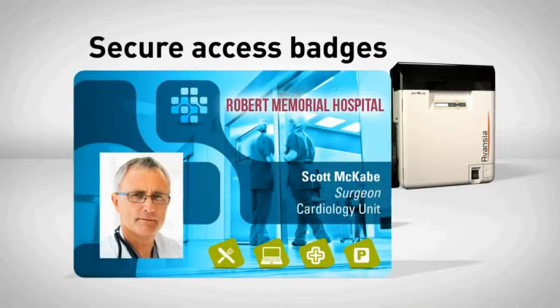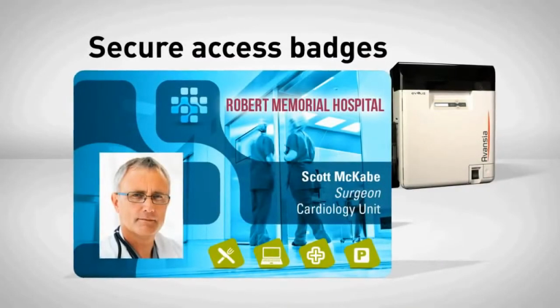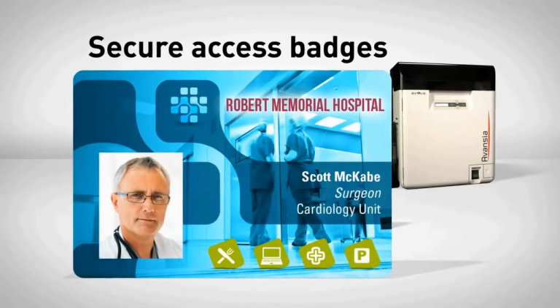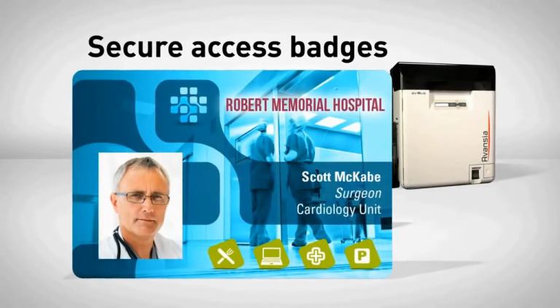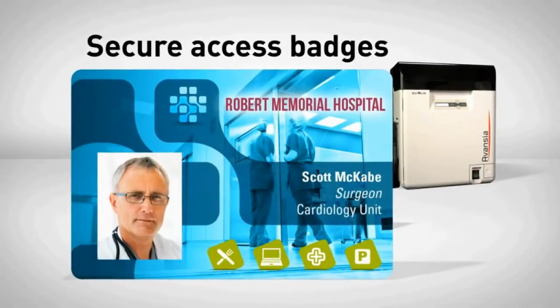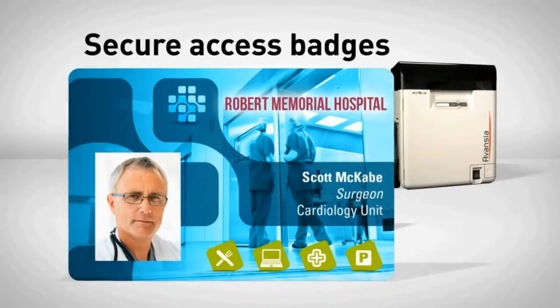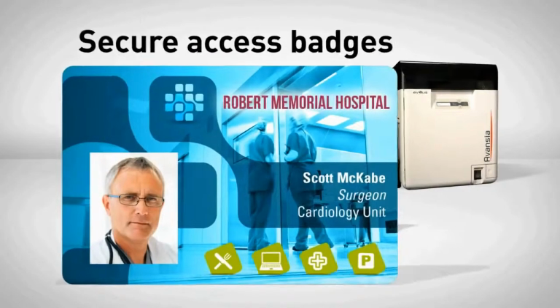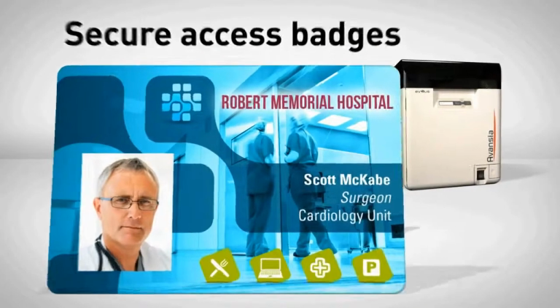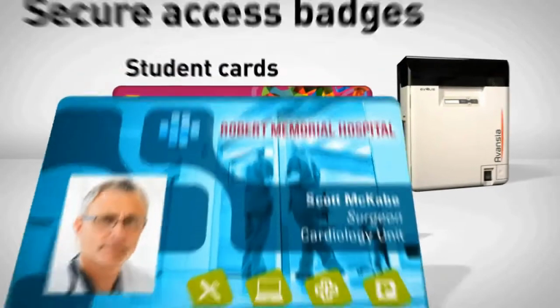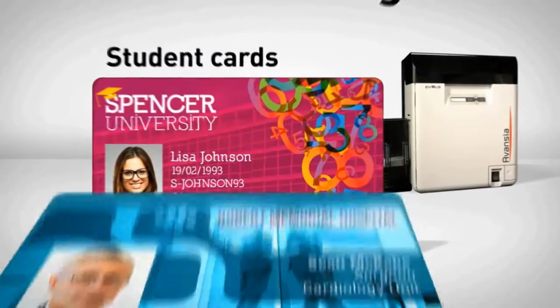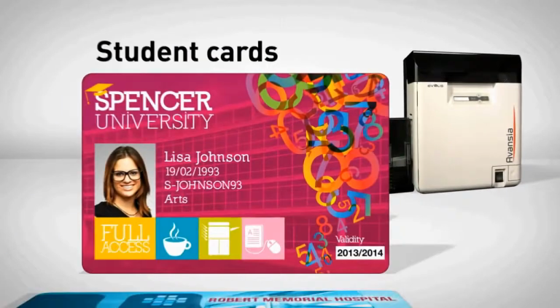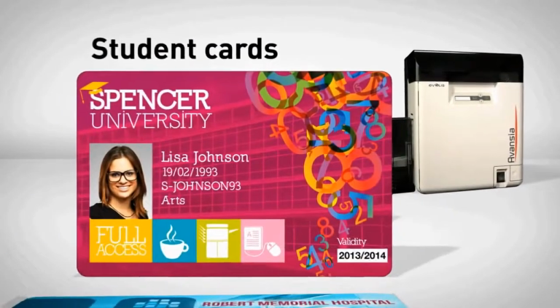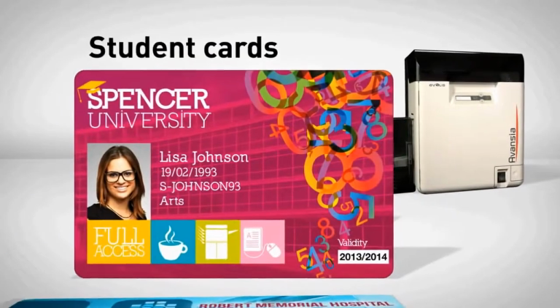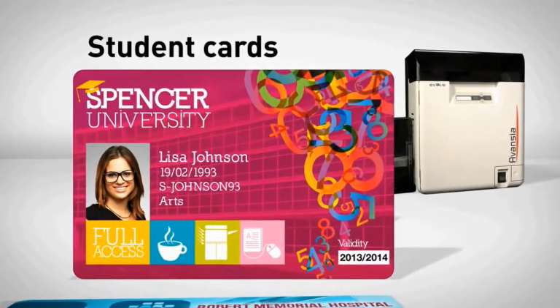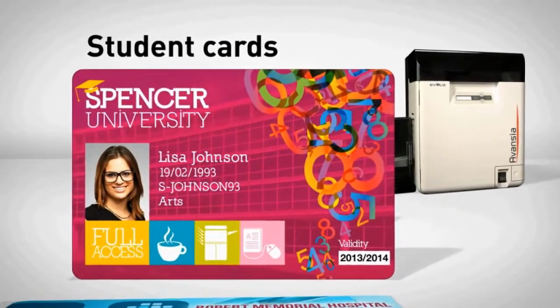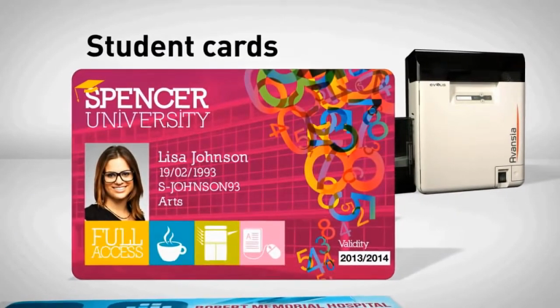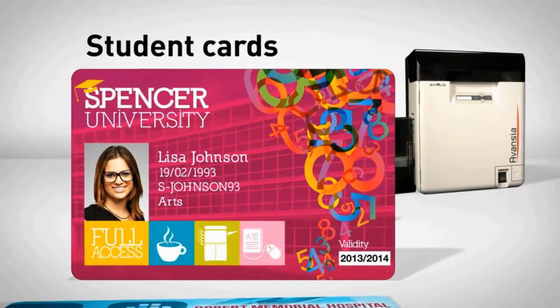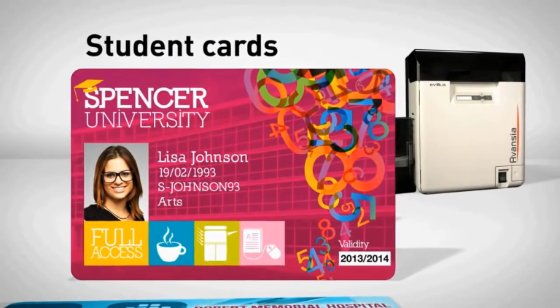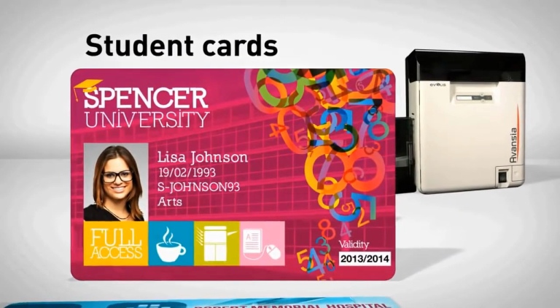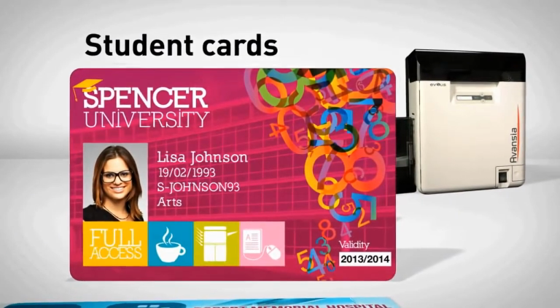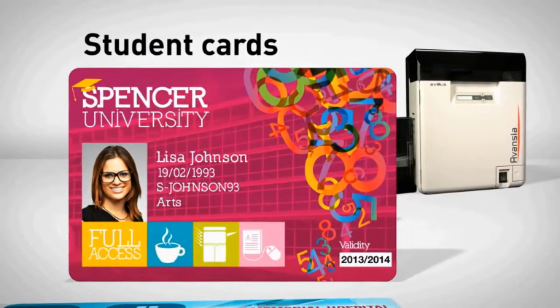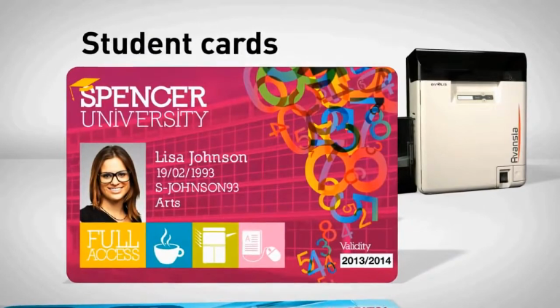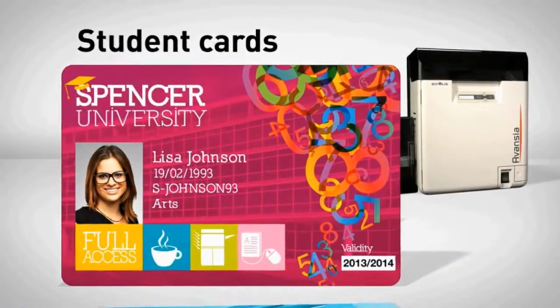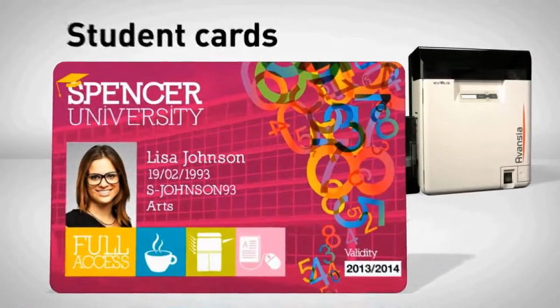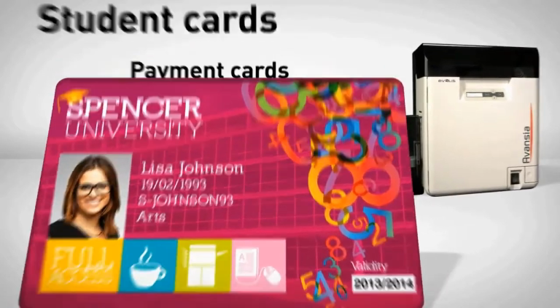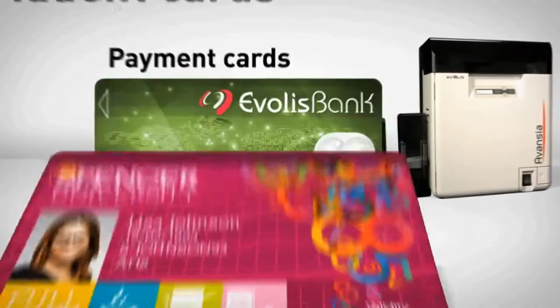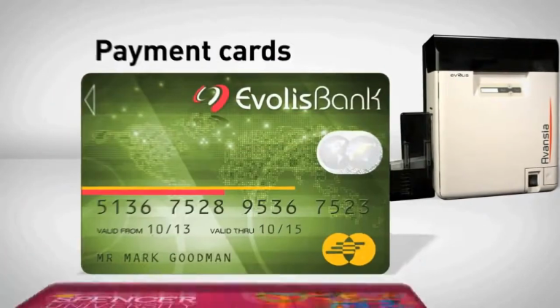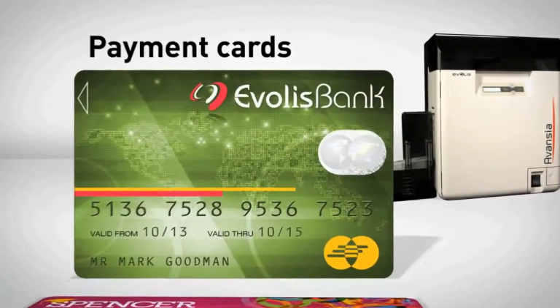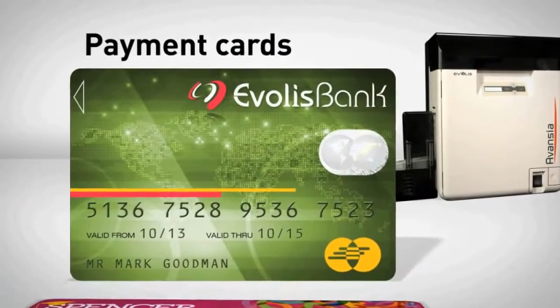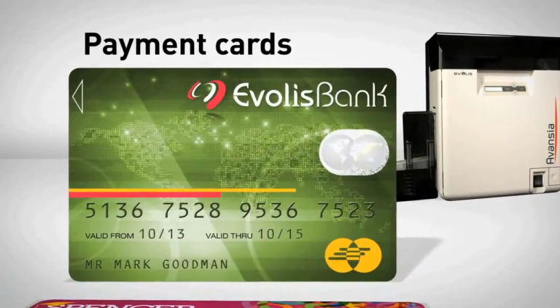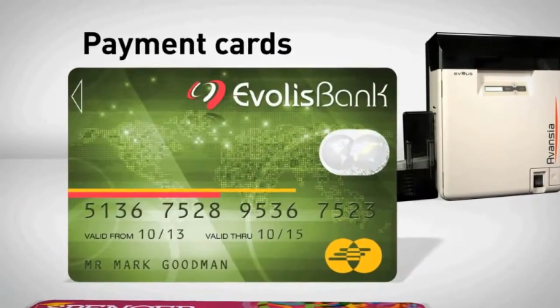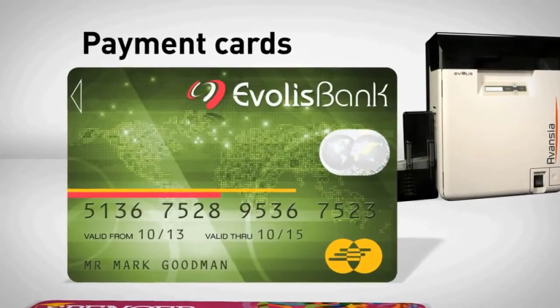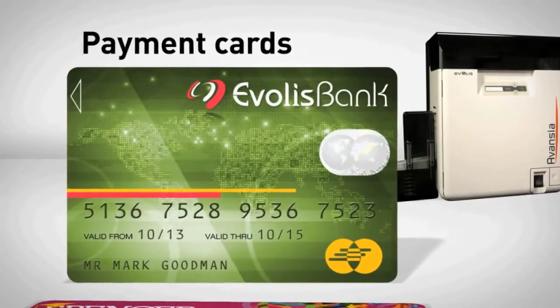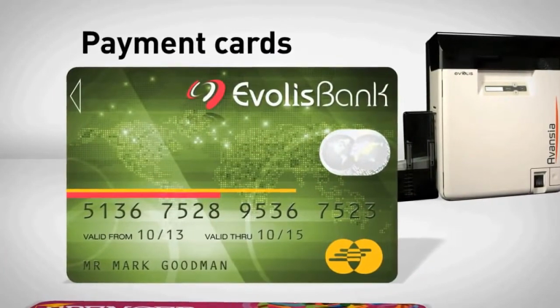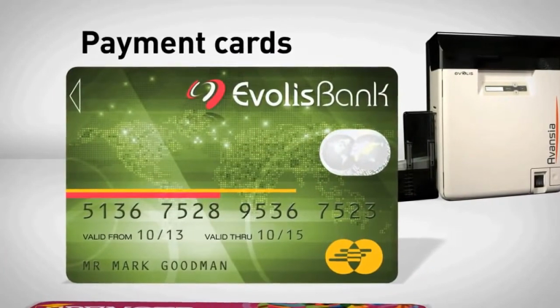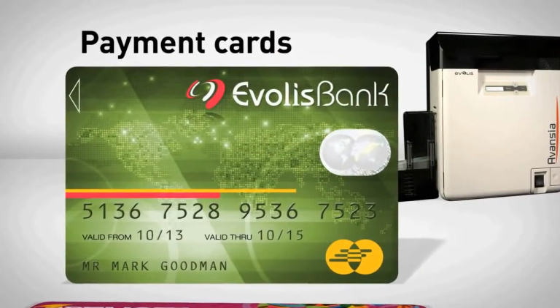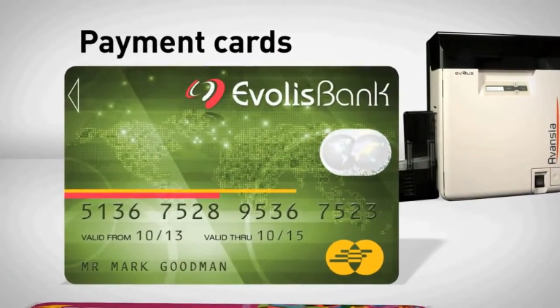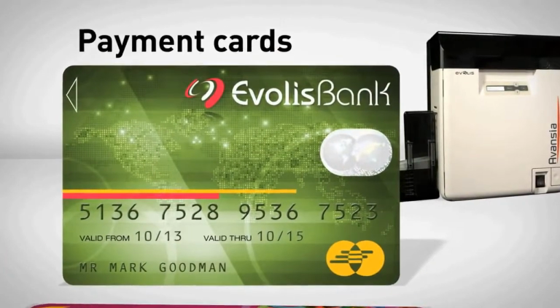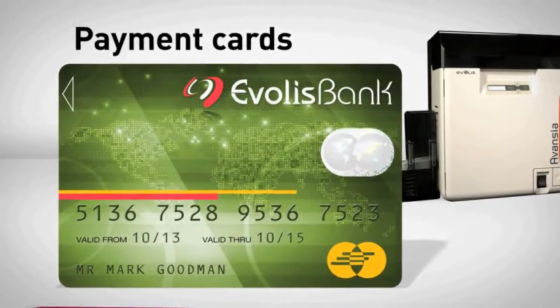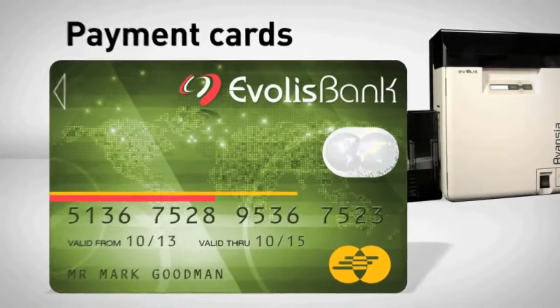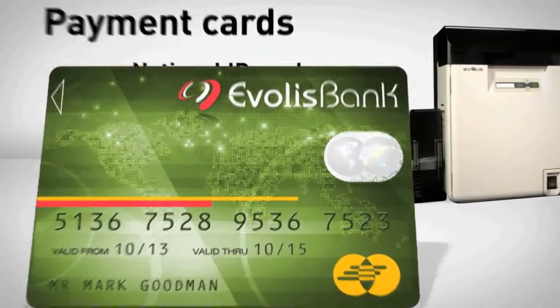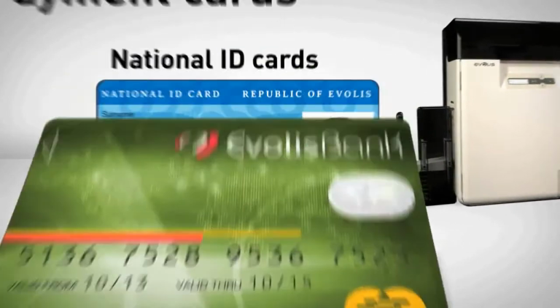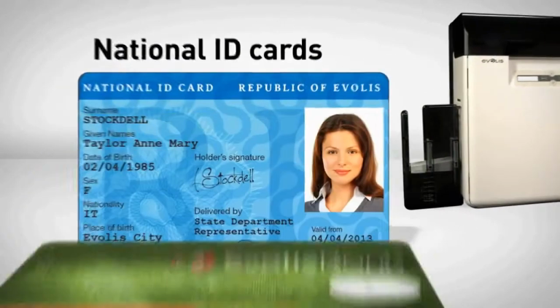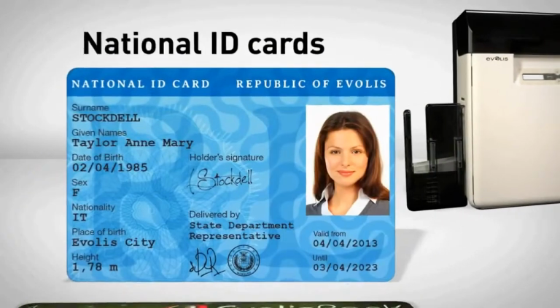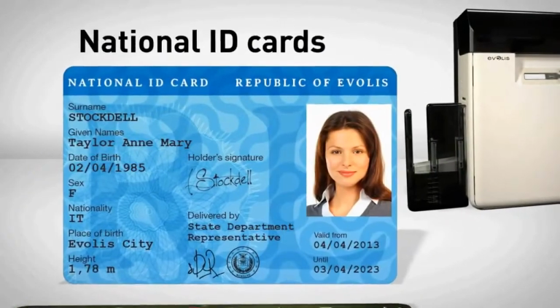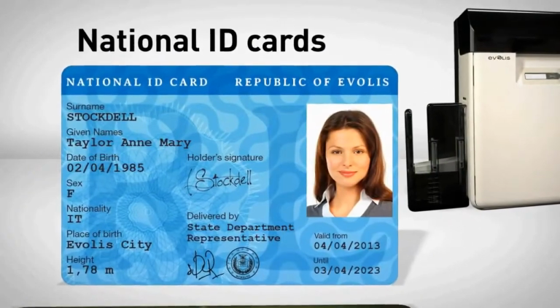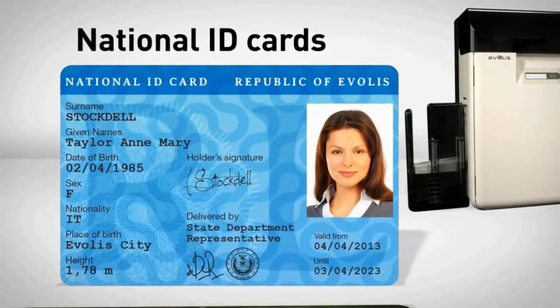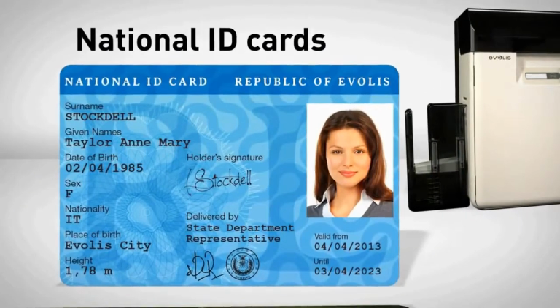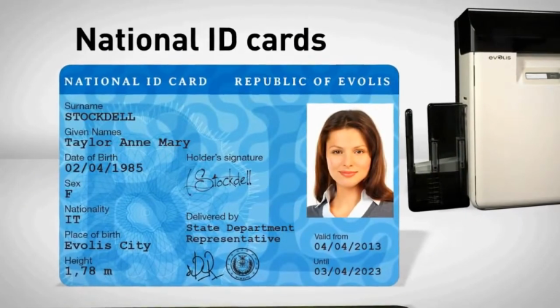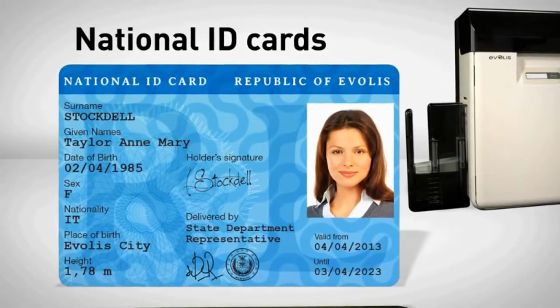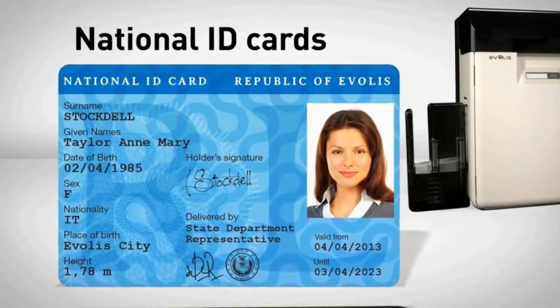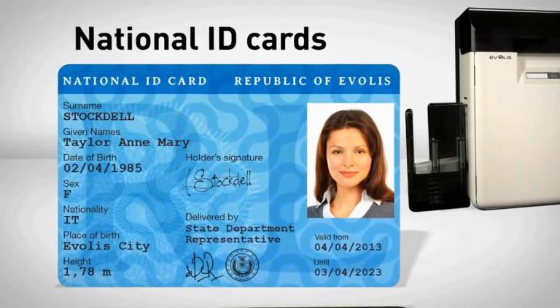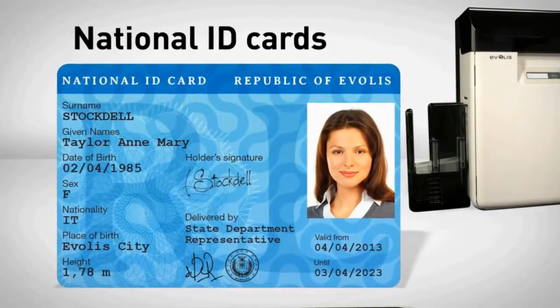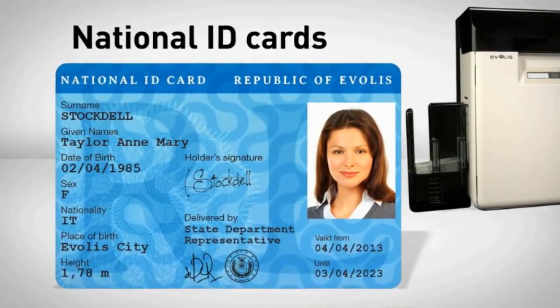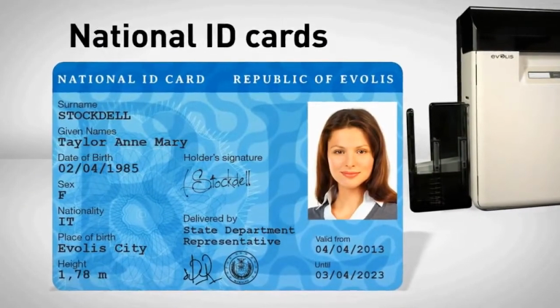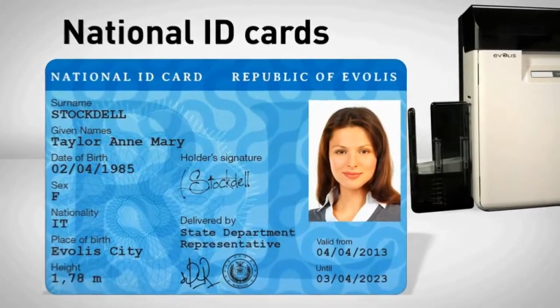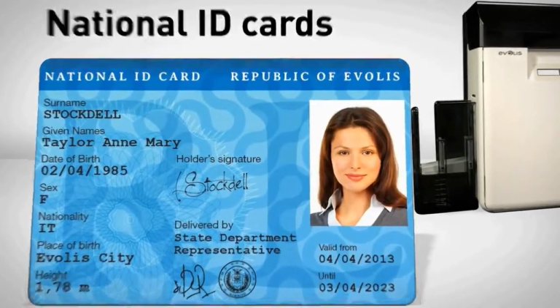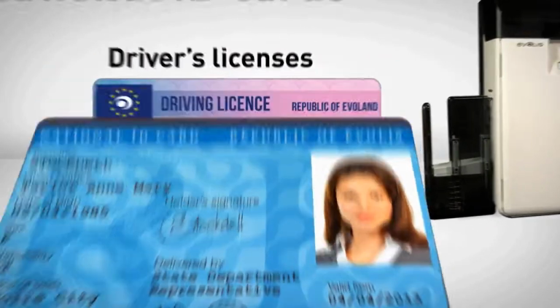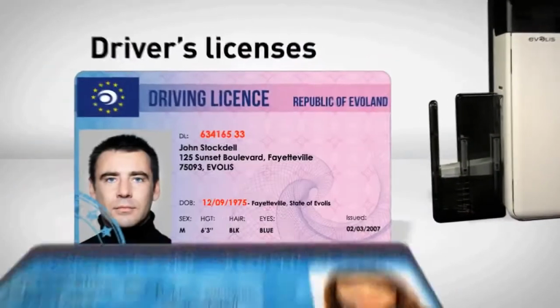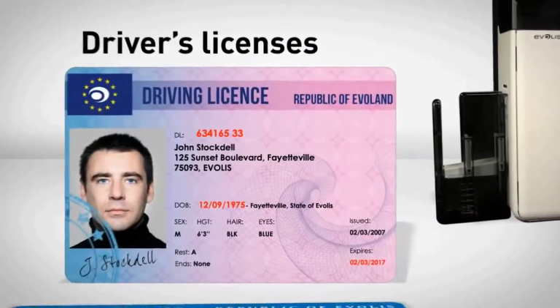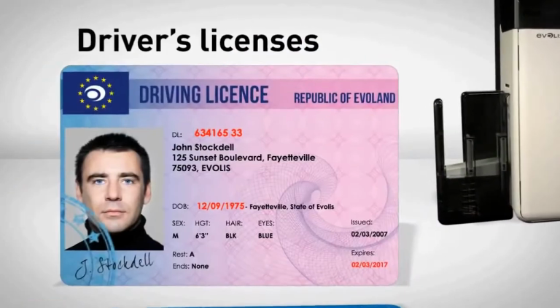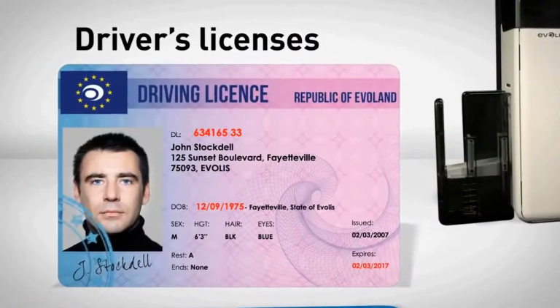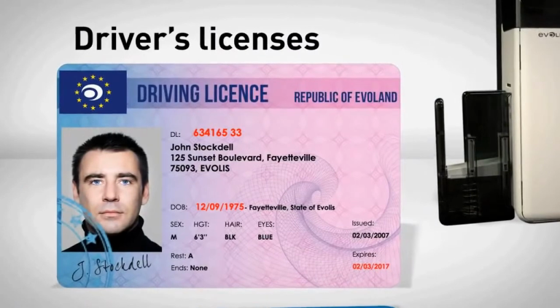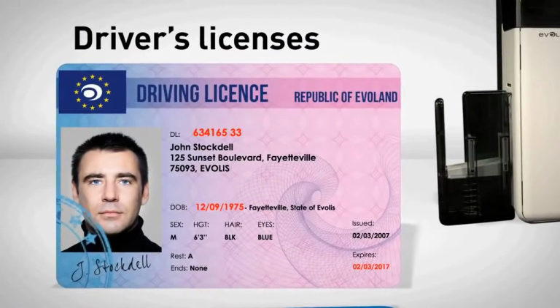Secure access badges, student cards, payment cards, national ID cards, driver's licenses.